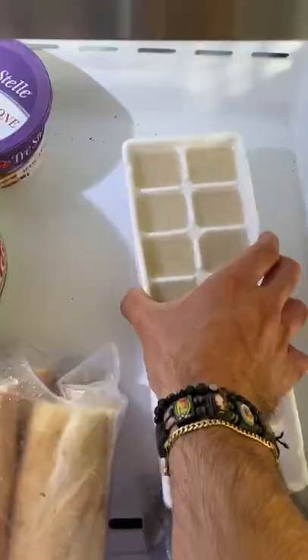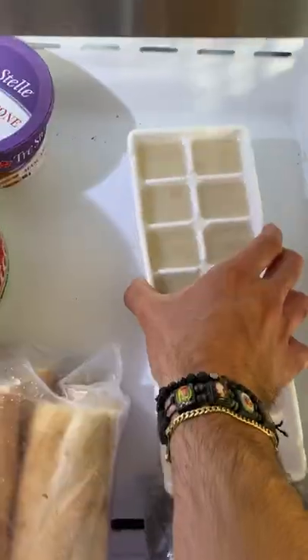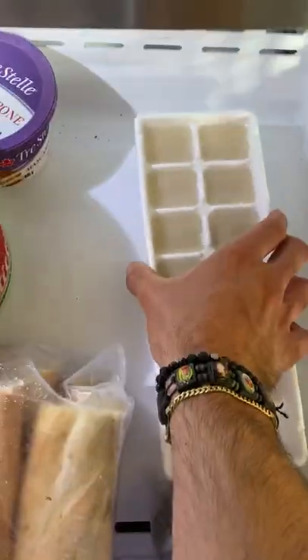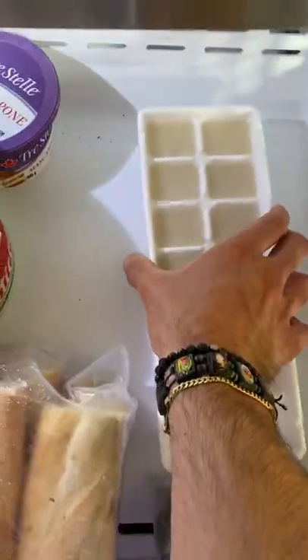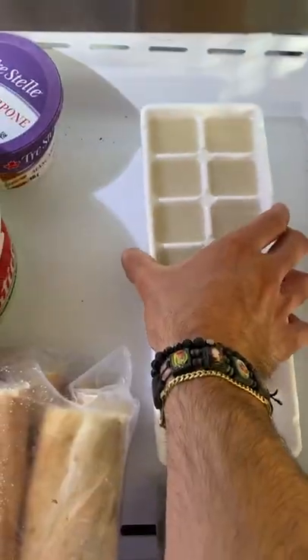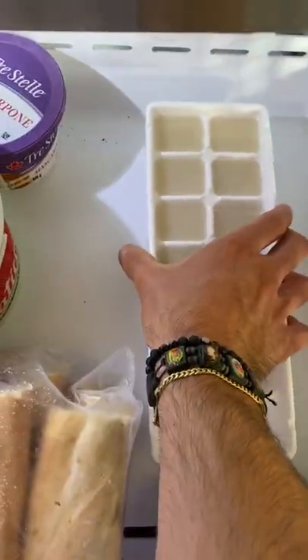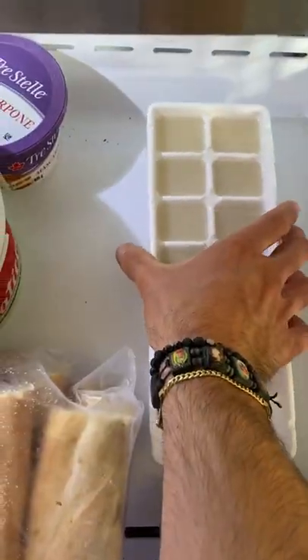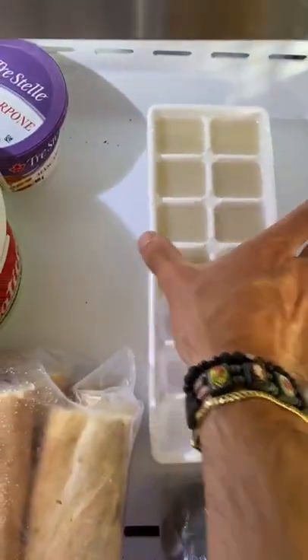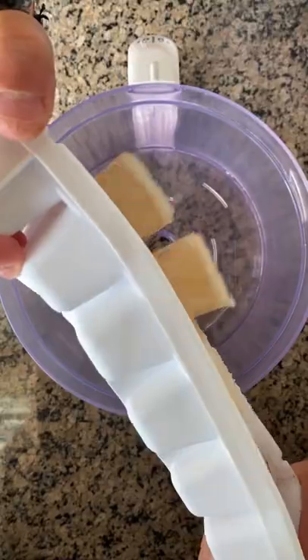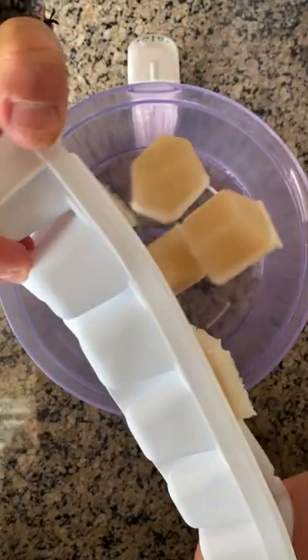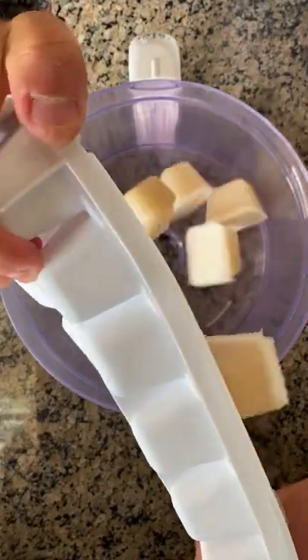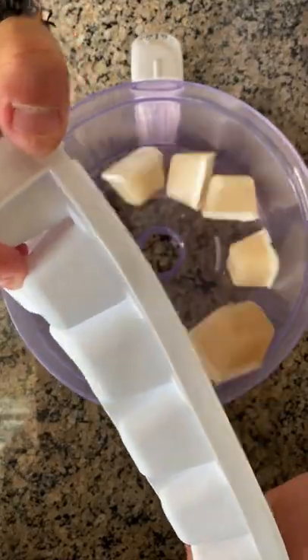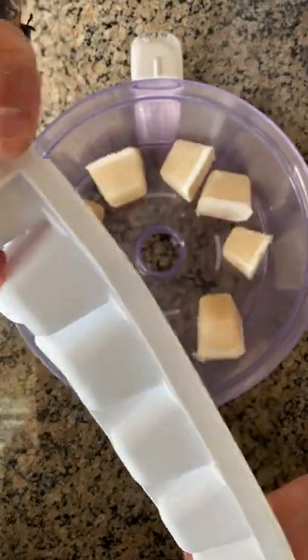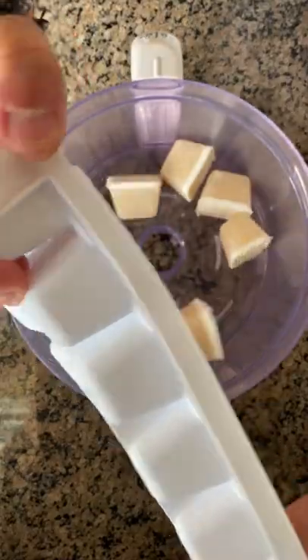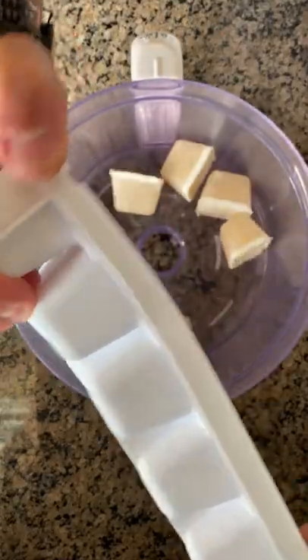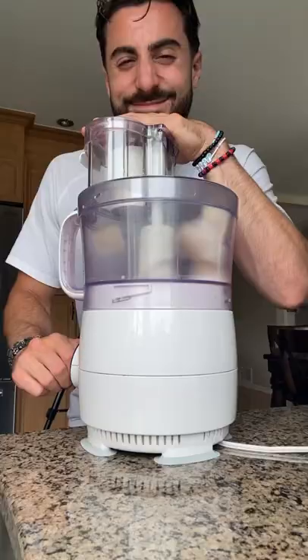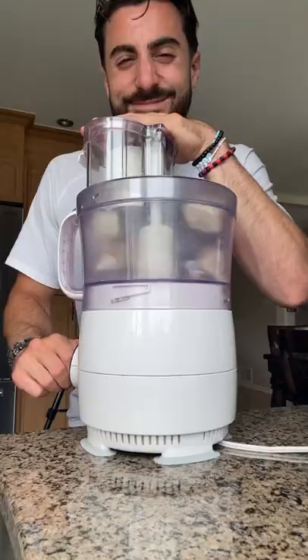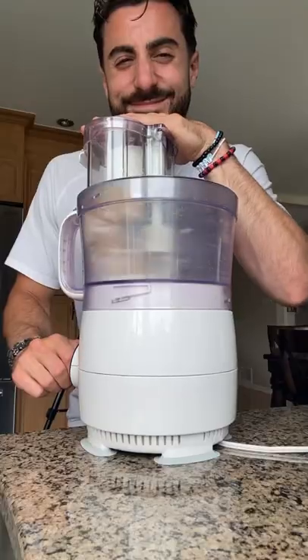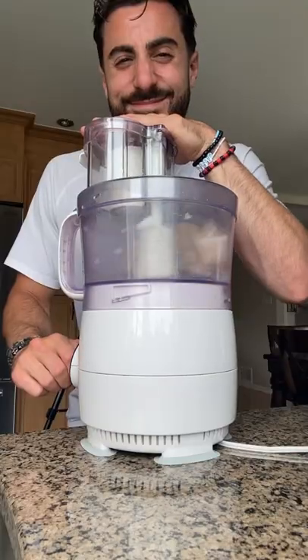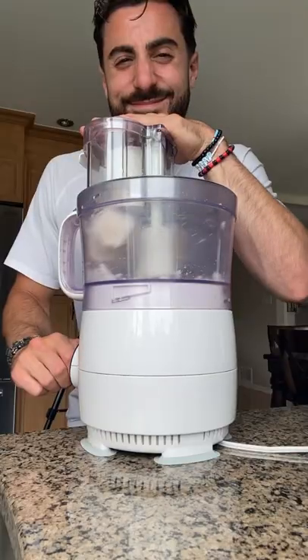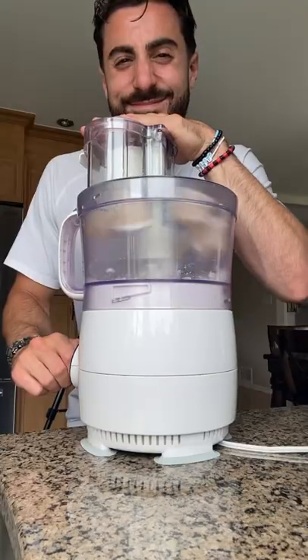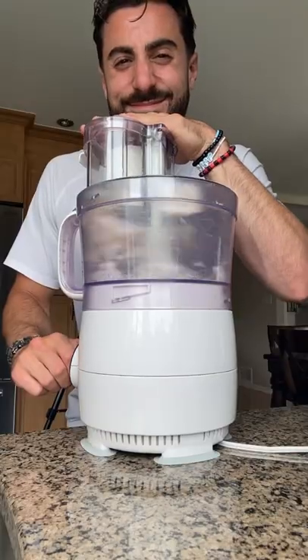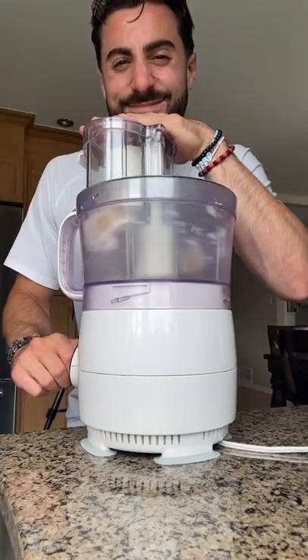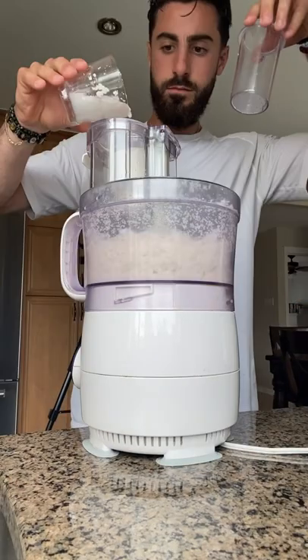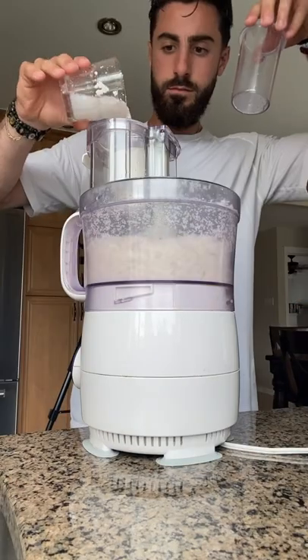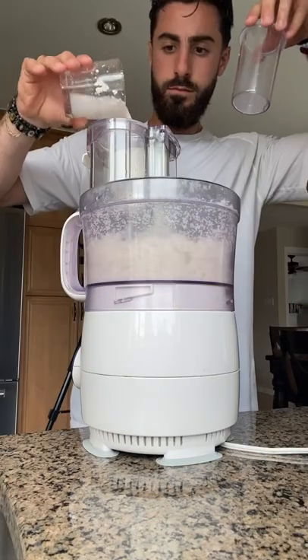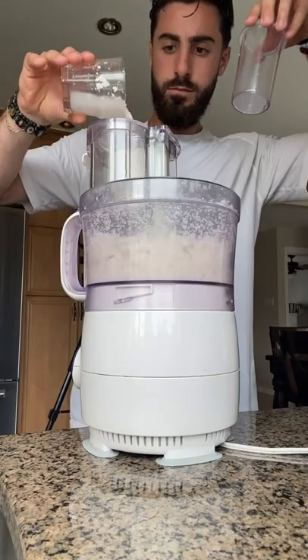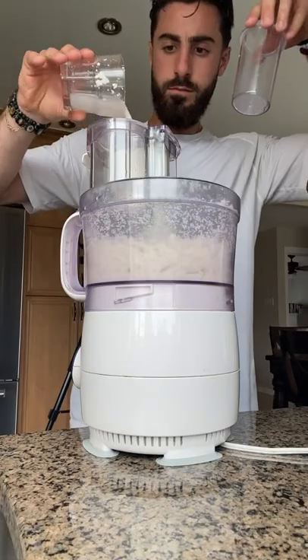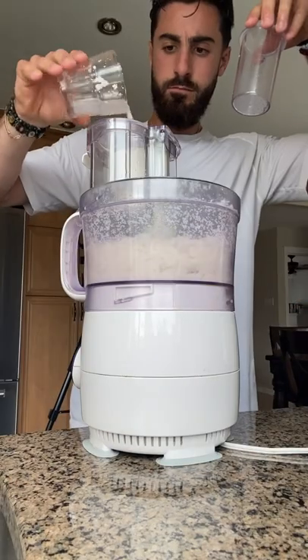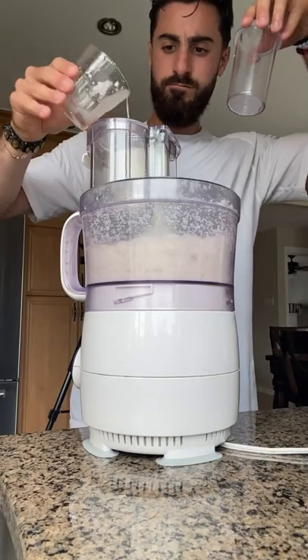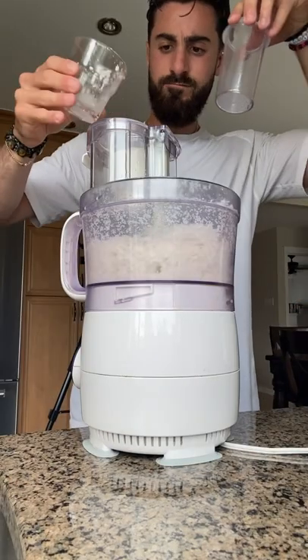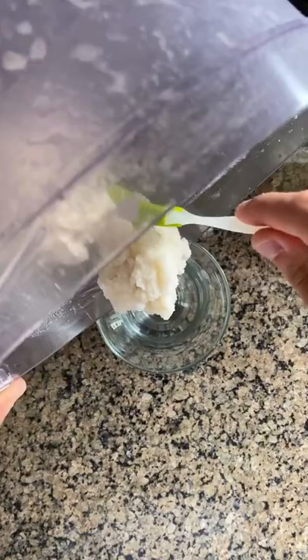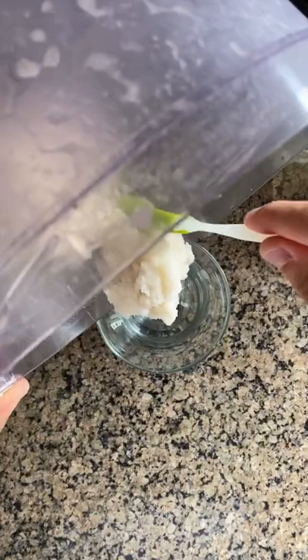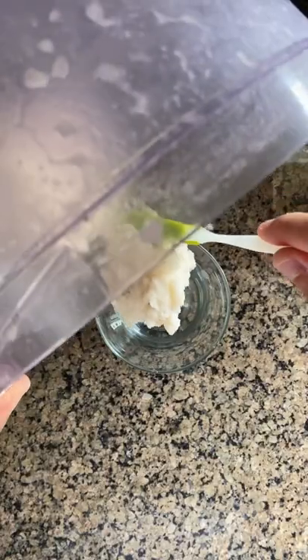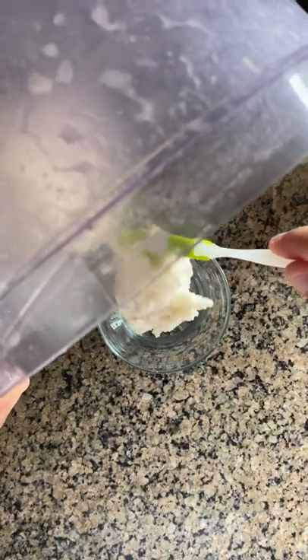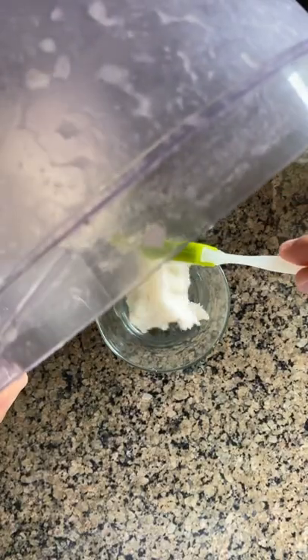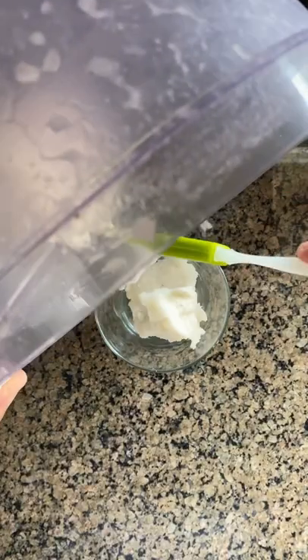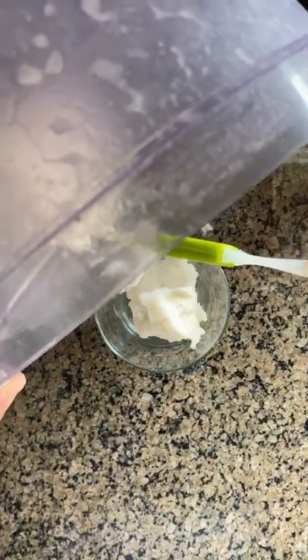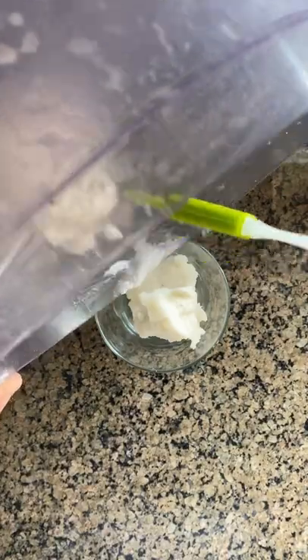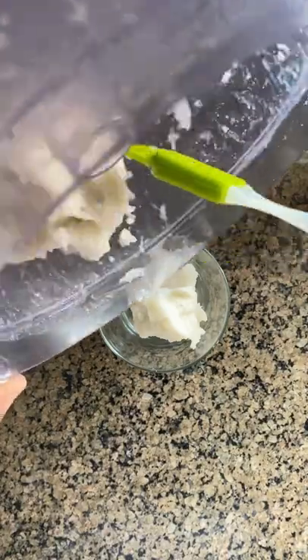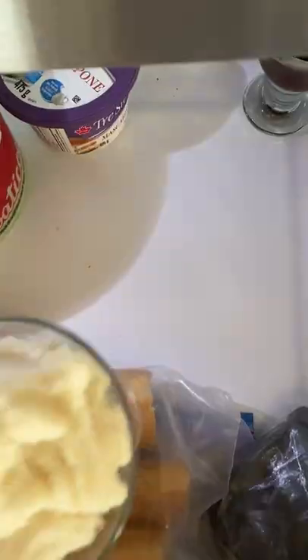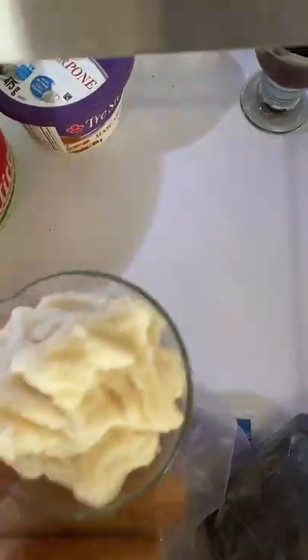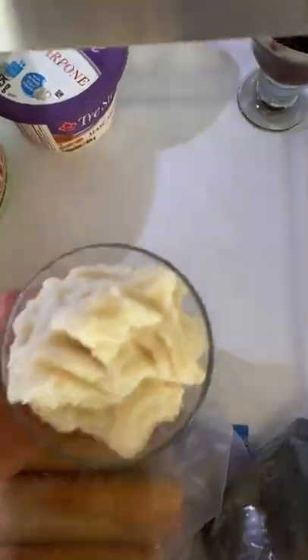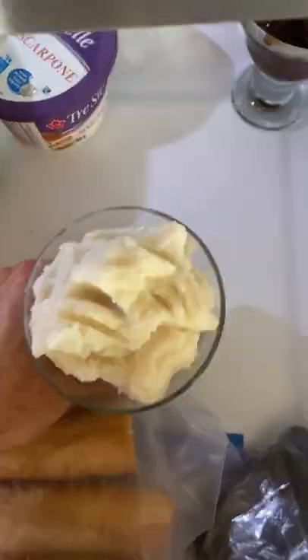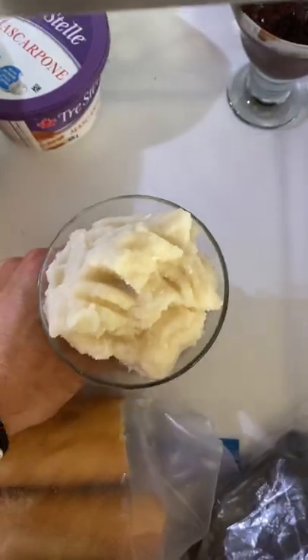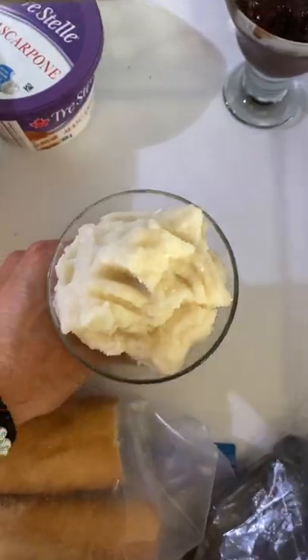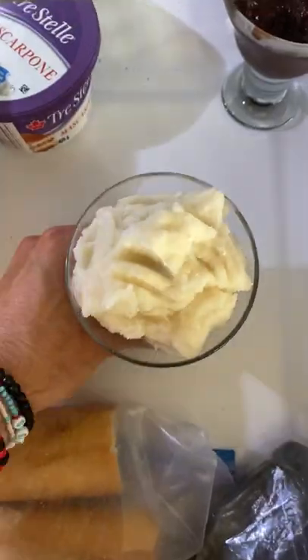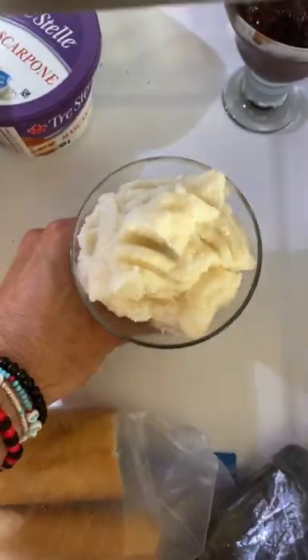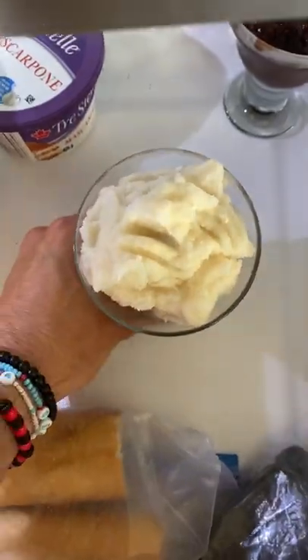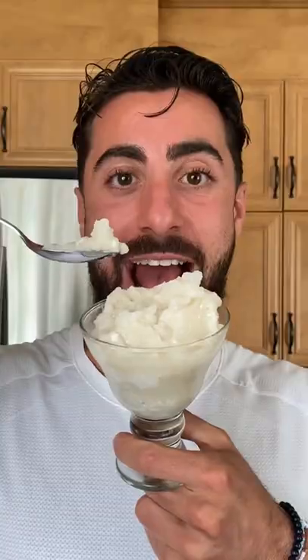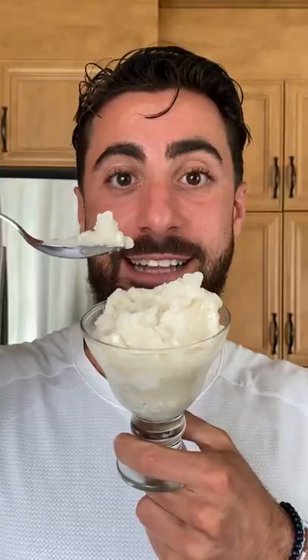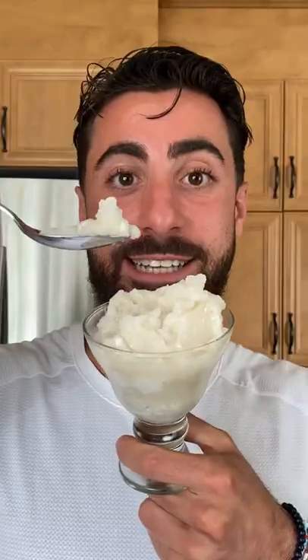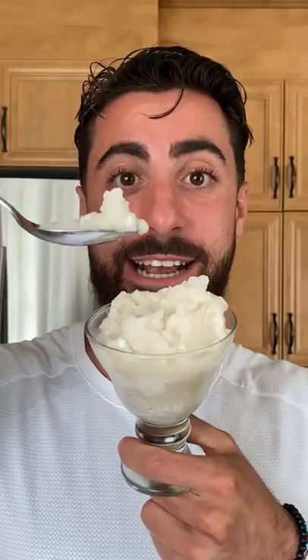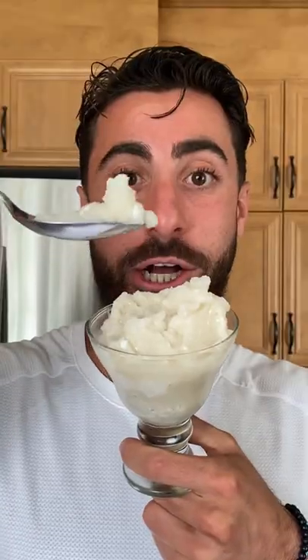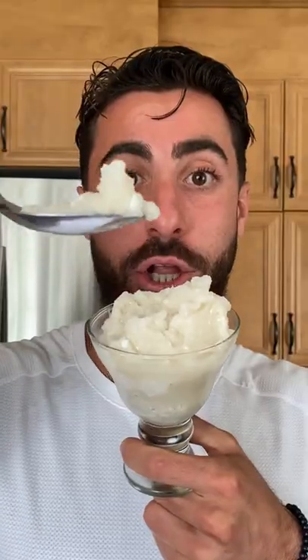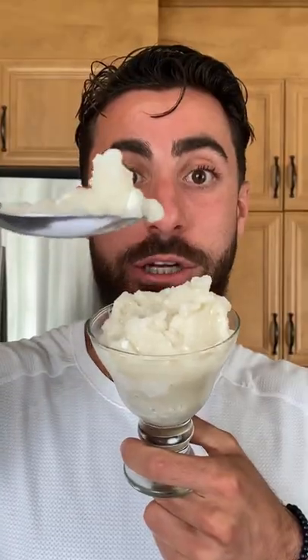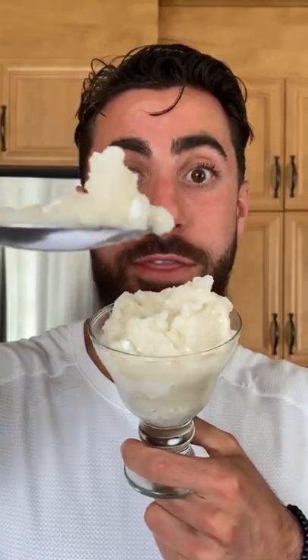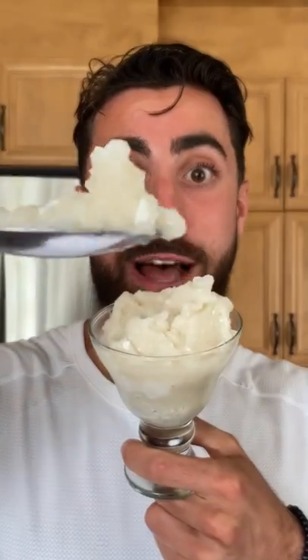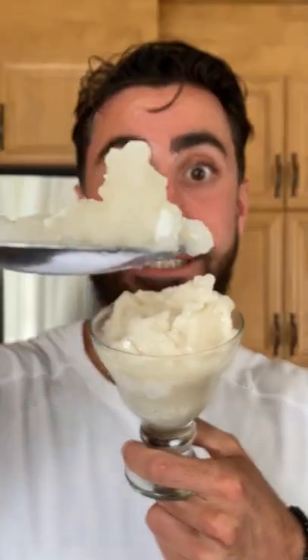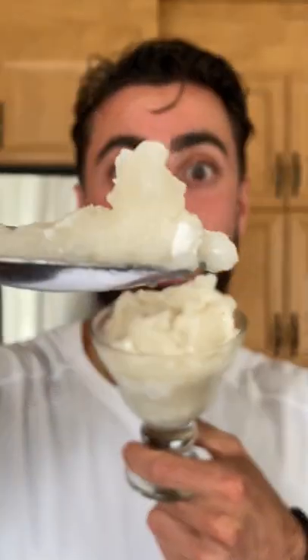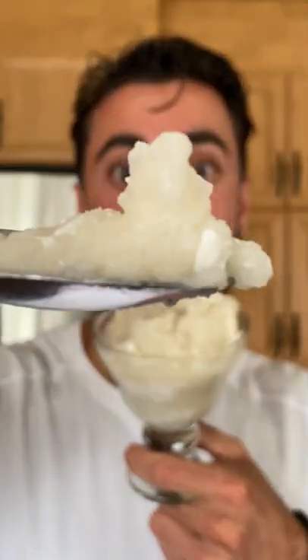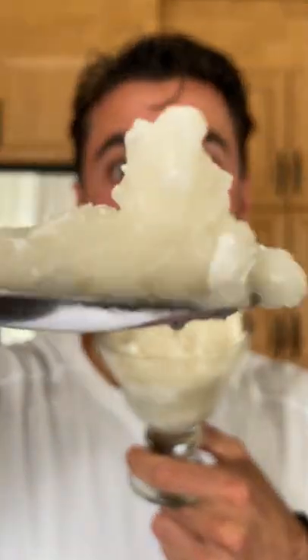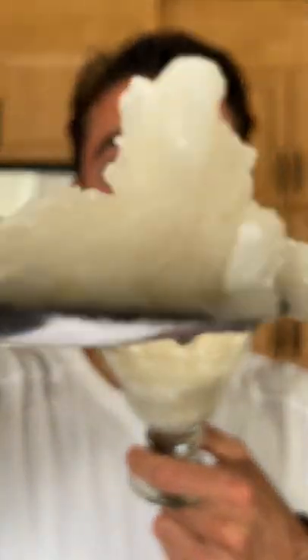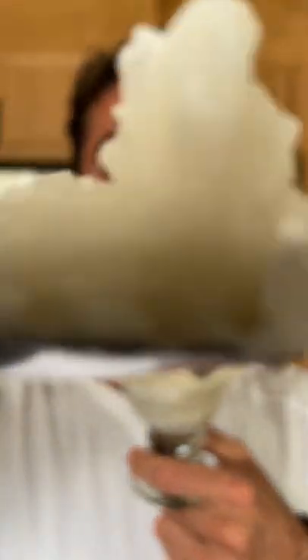Freeze it overnight, then add it to the food processor and blend it up. Add some milk, pour it into your glass, give it a quick freeze blast, and take a look at that deliciousness.